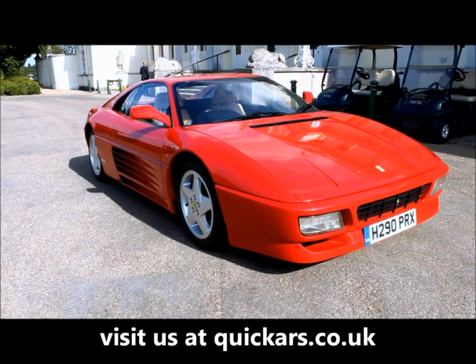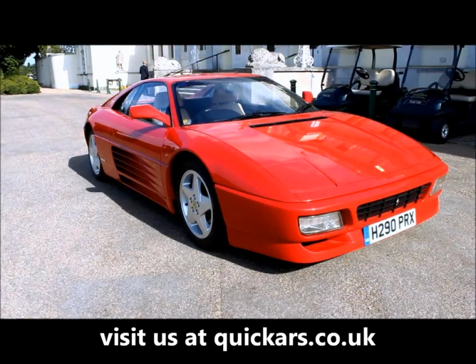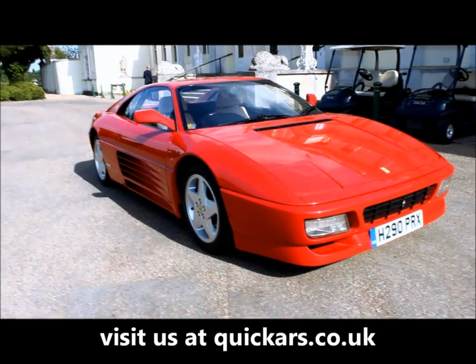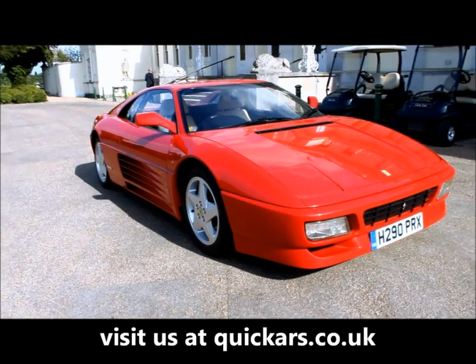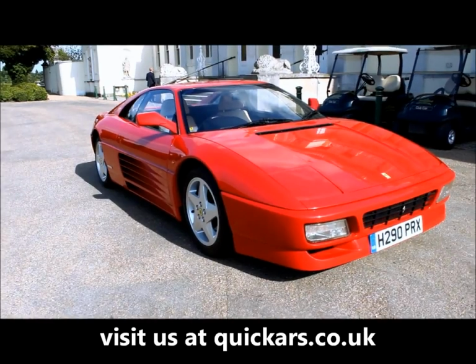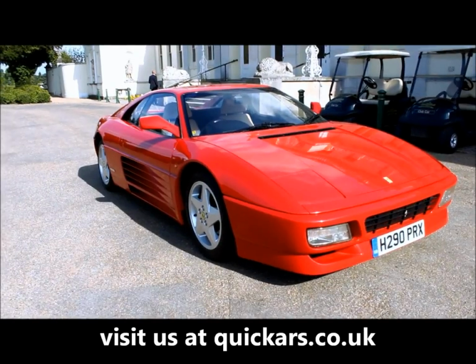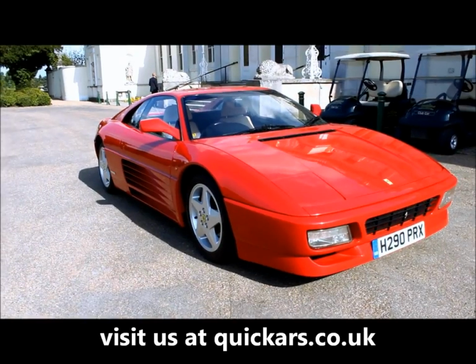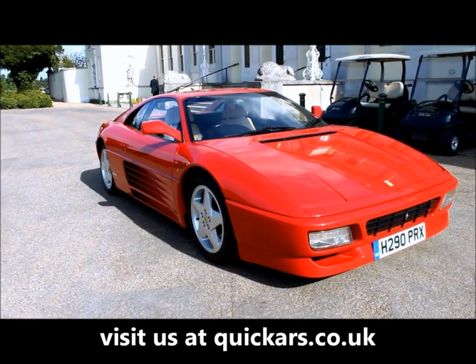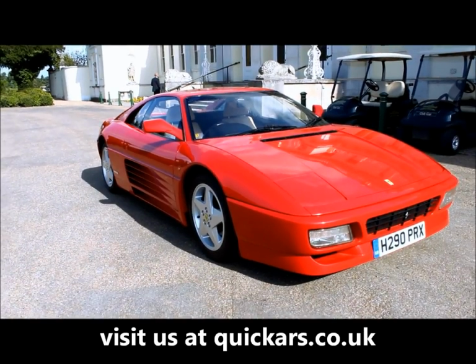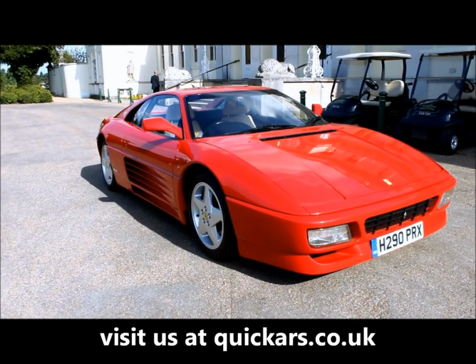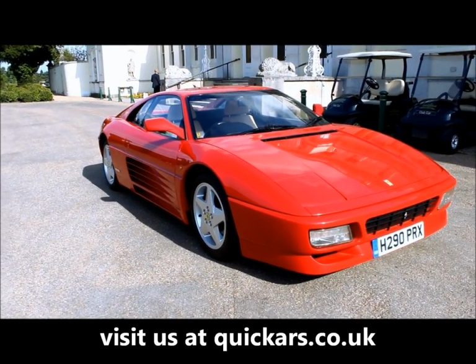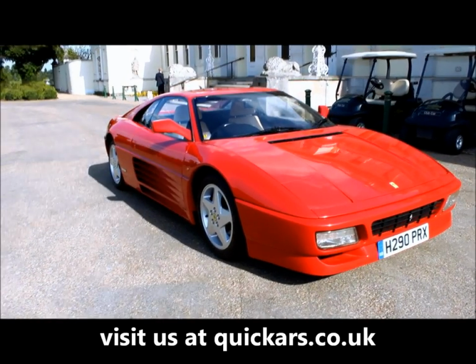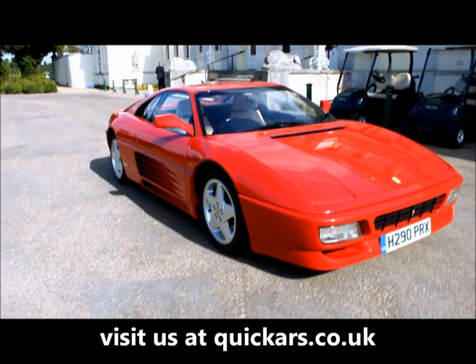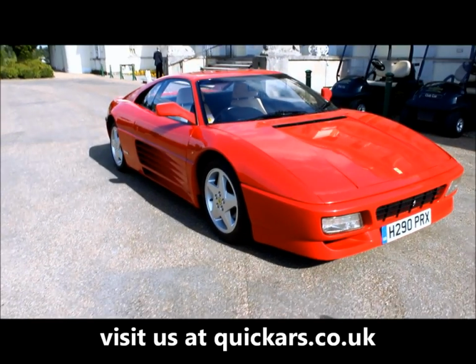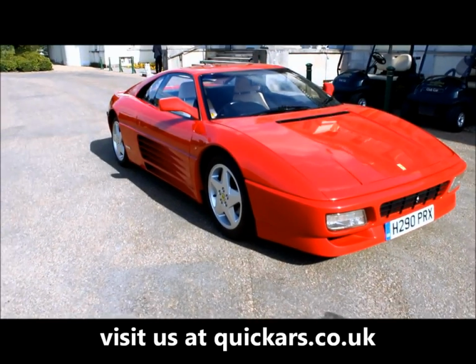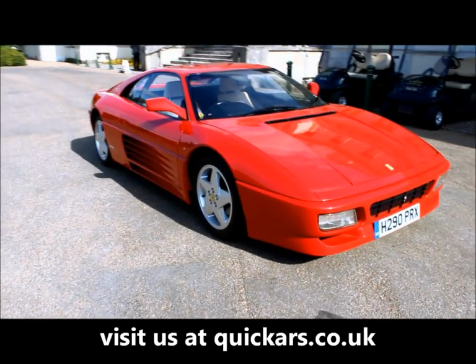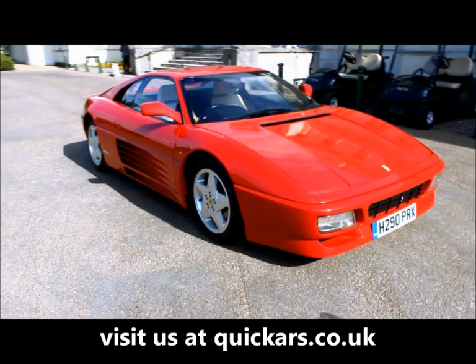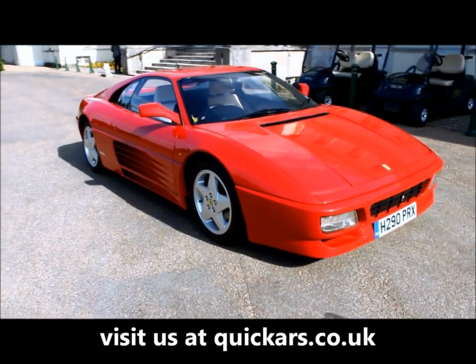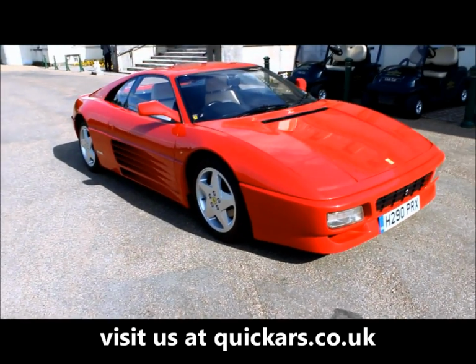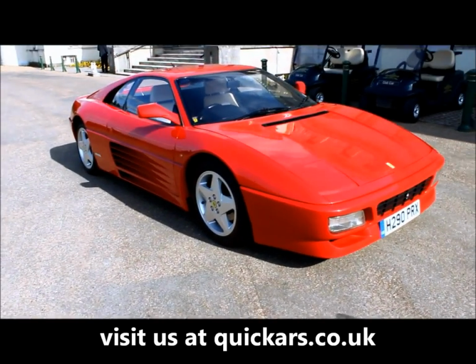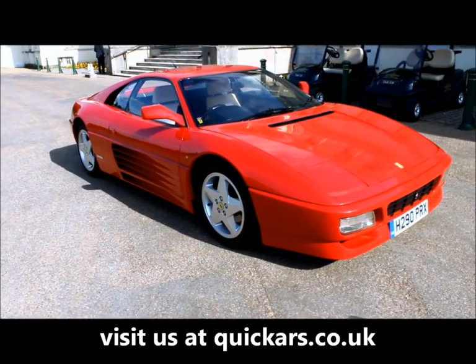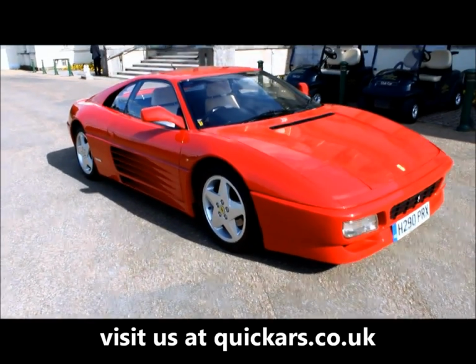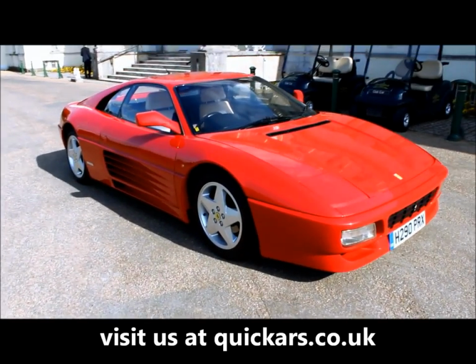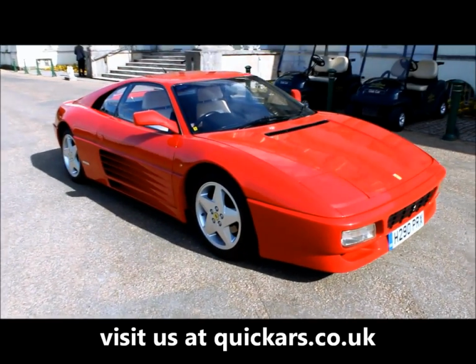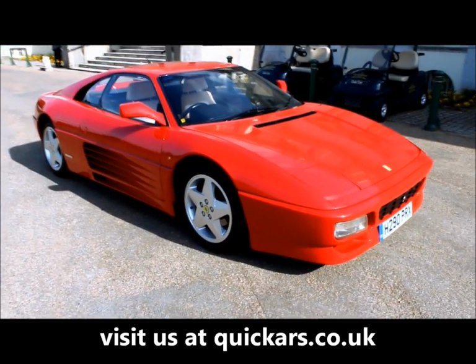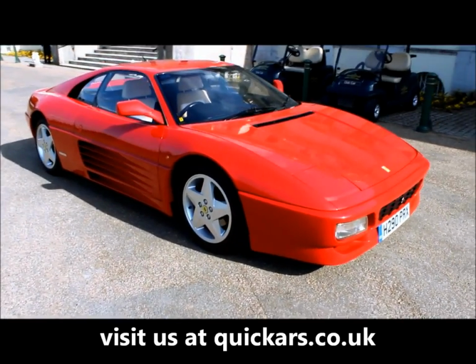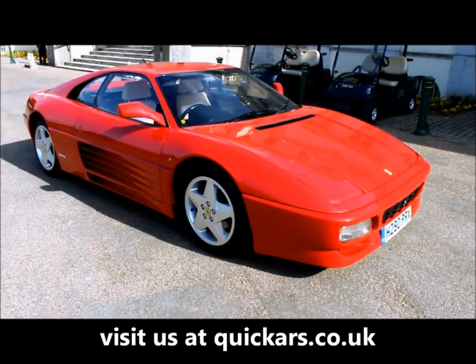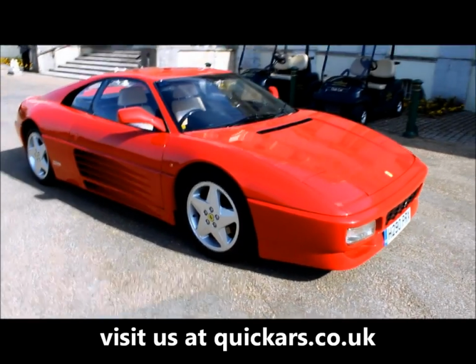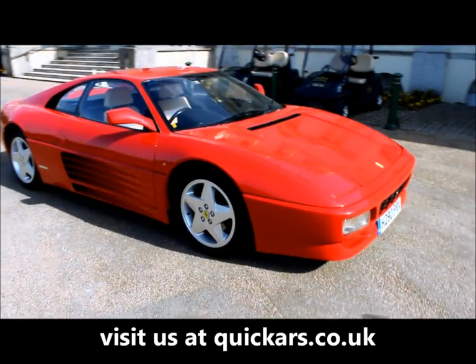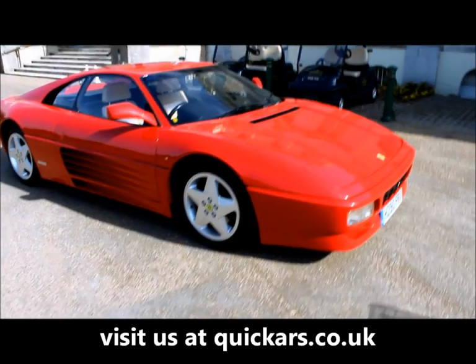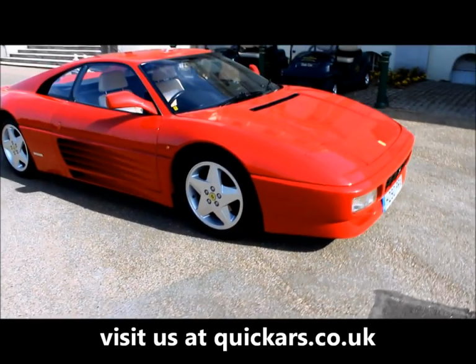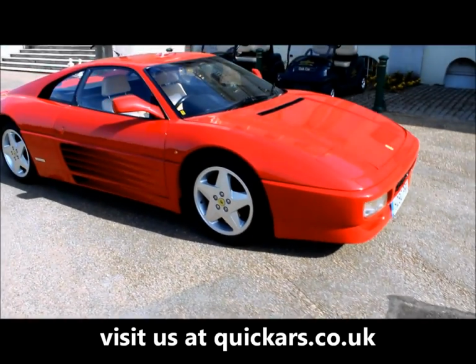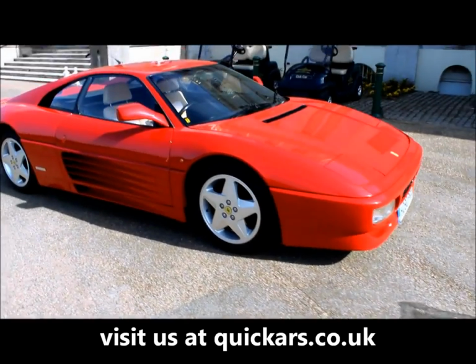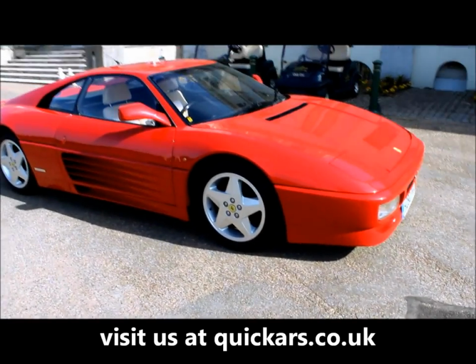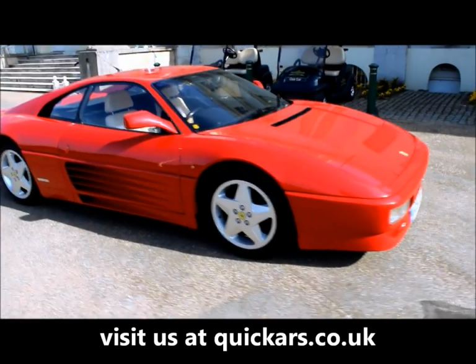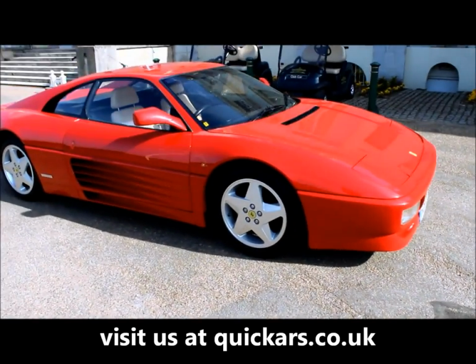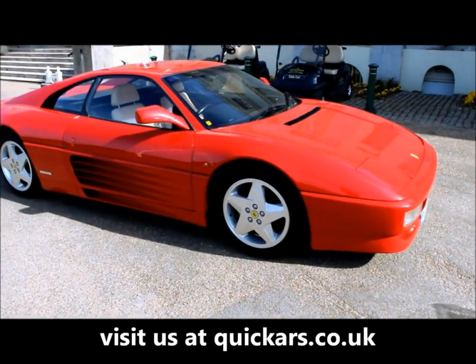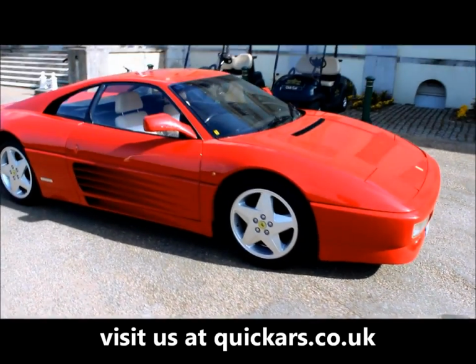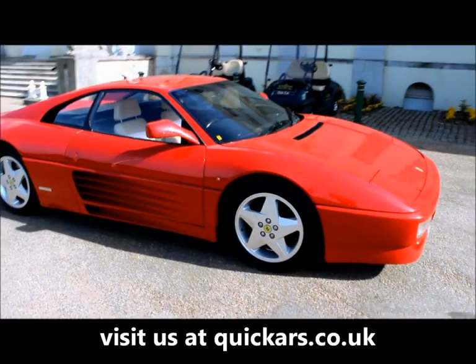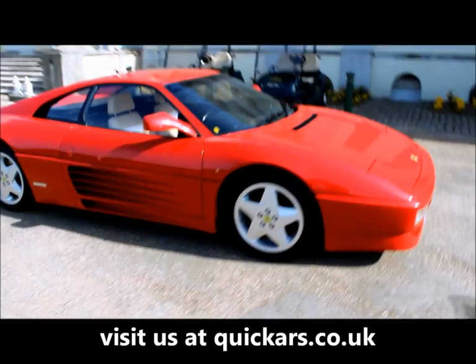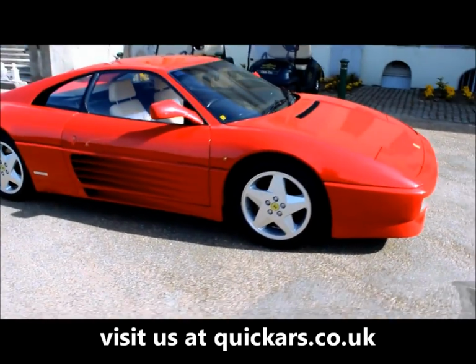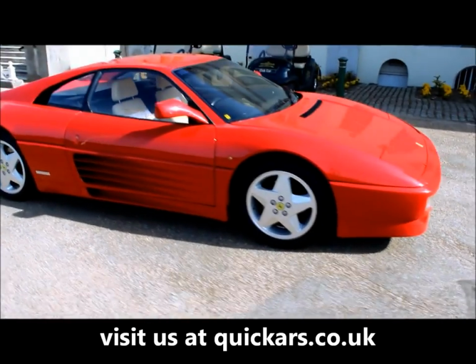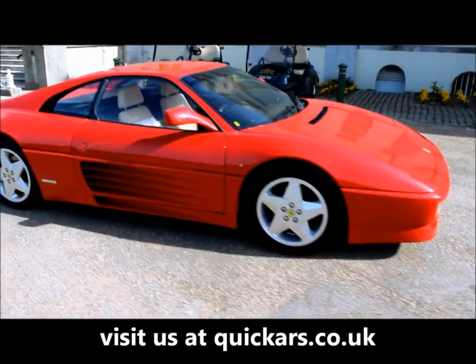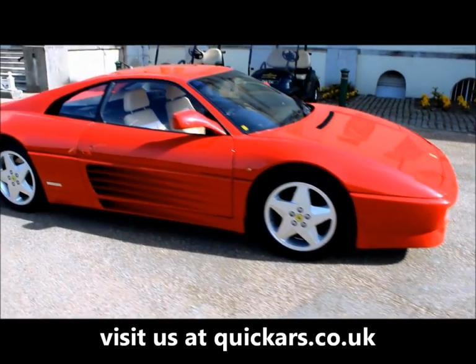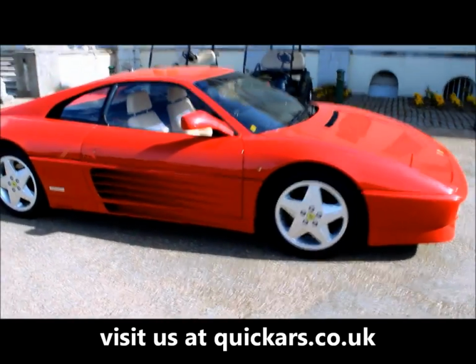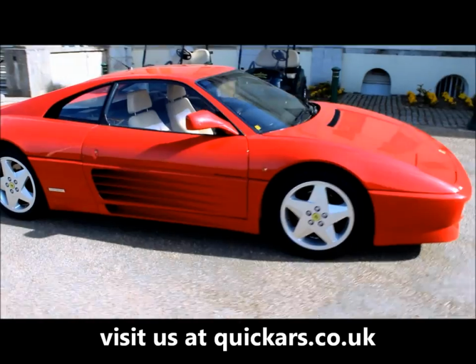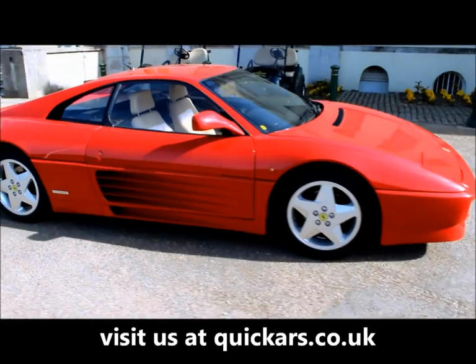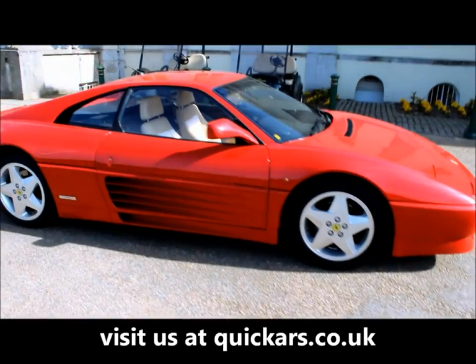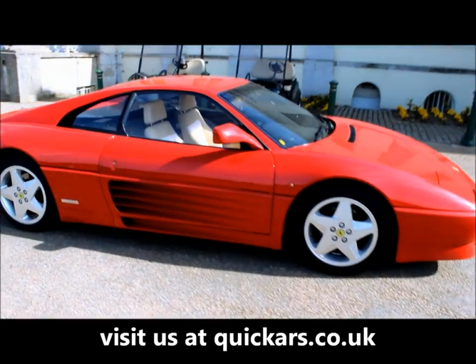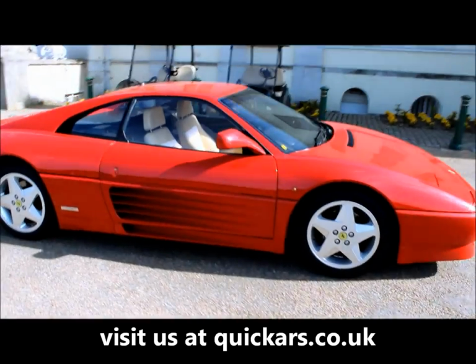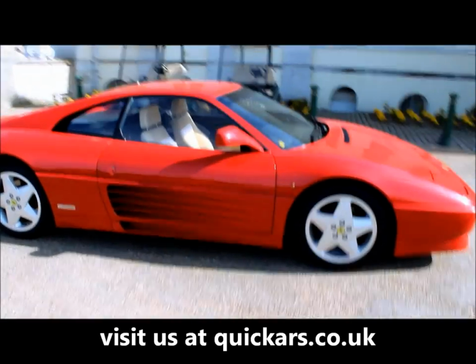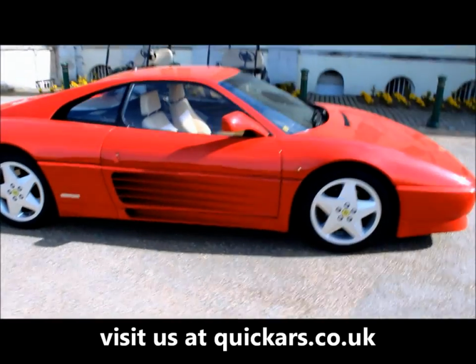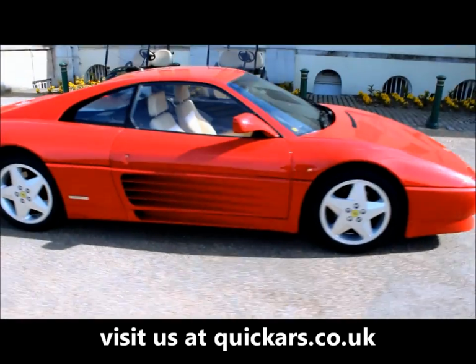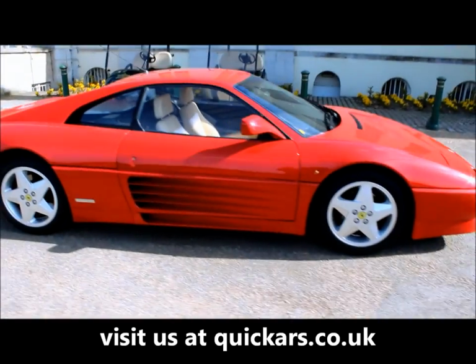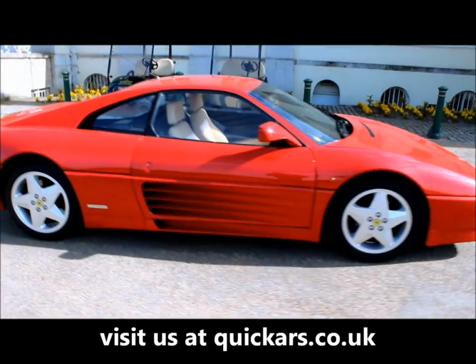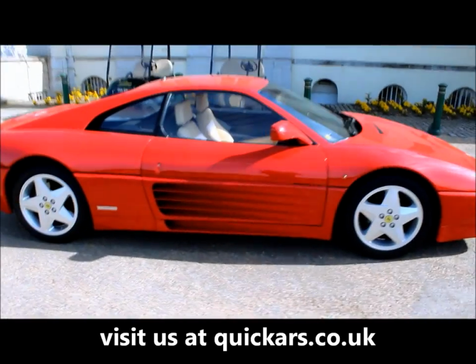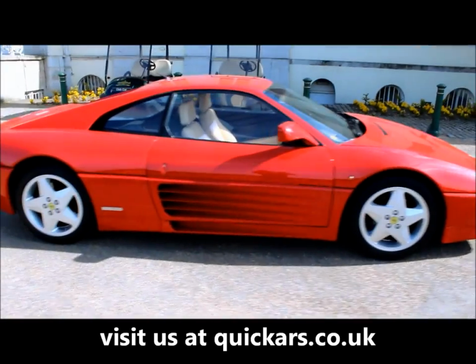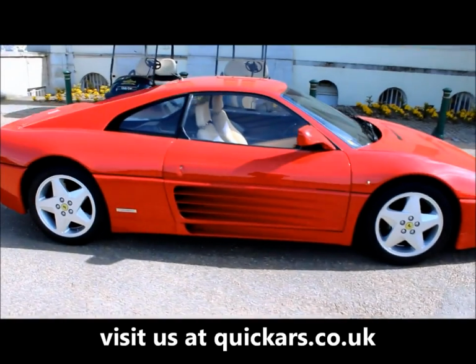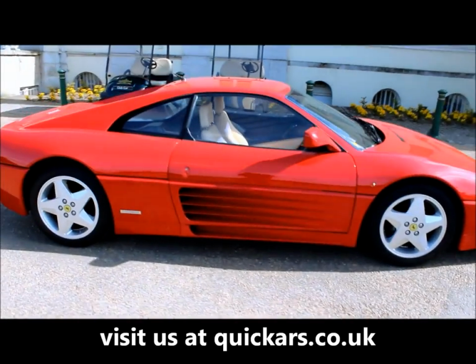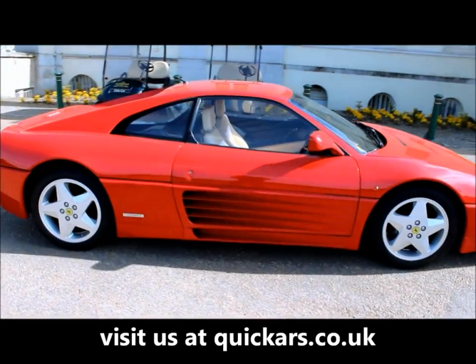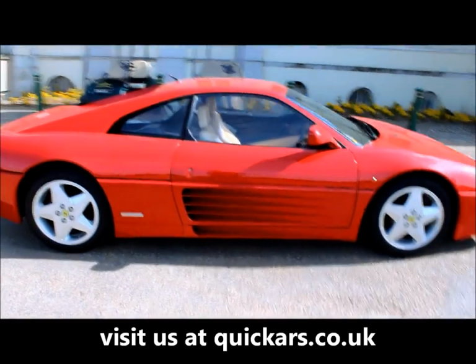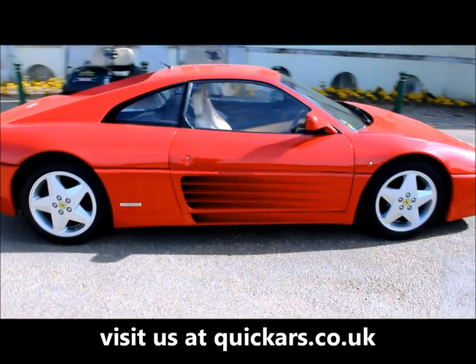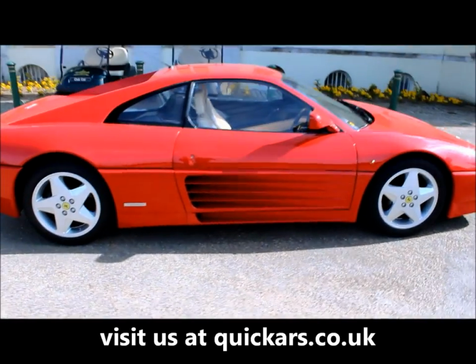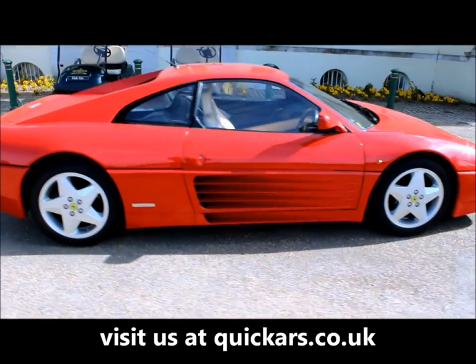Welcome to Quick Cars. For sale we have this beautiful 1991 Ferrari 348TB Coupe in red.